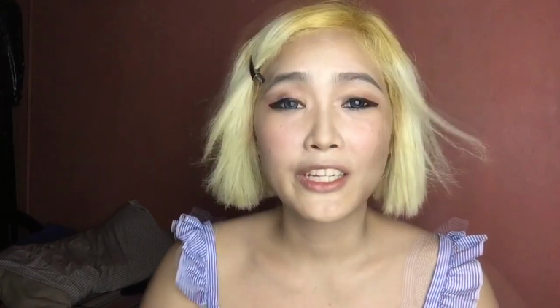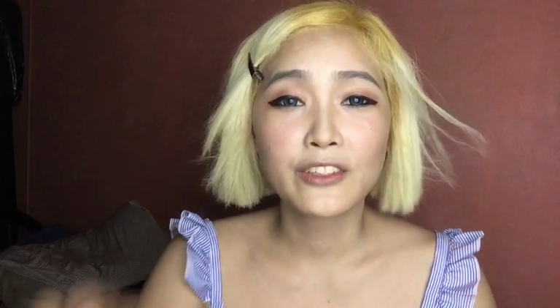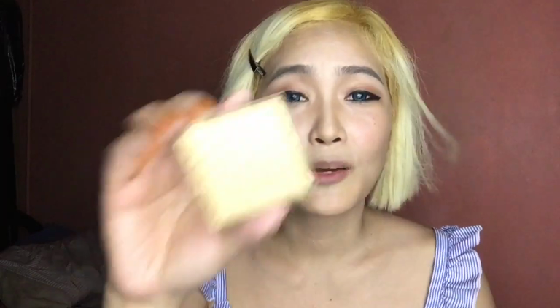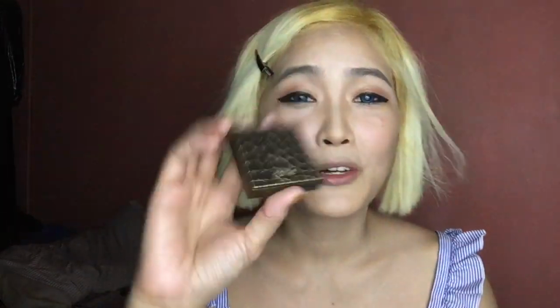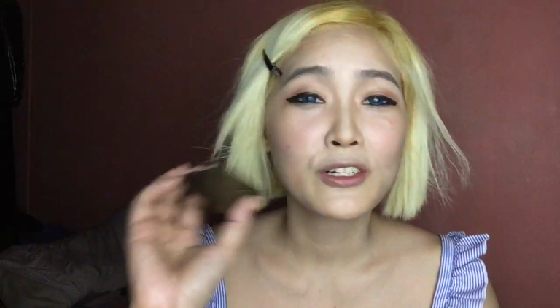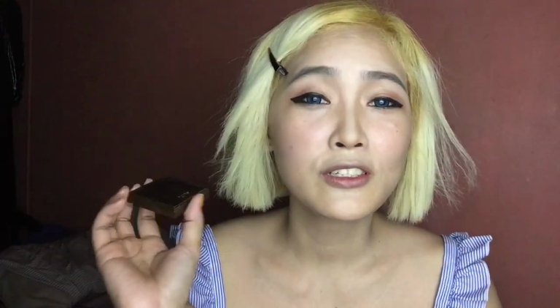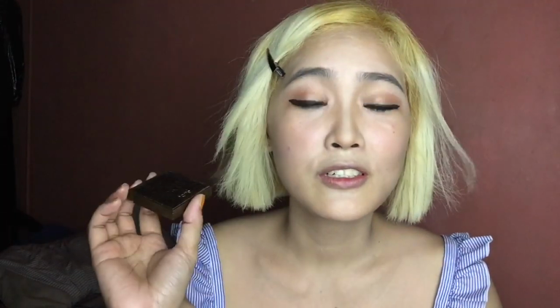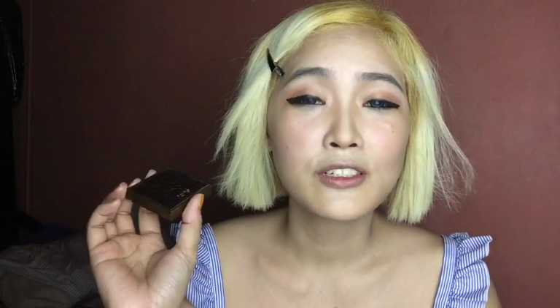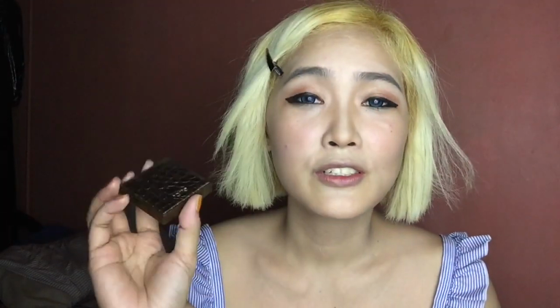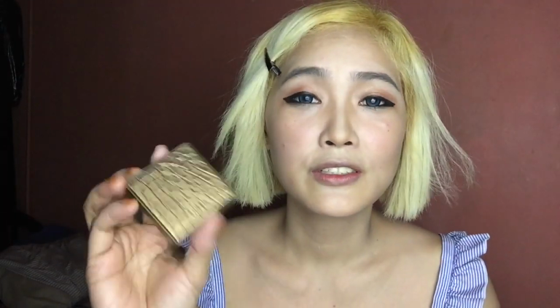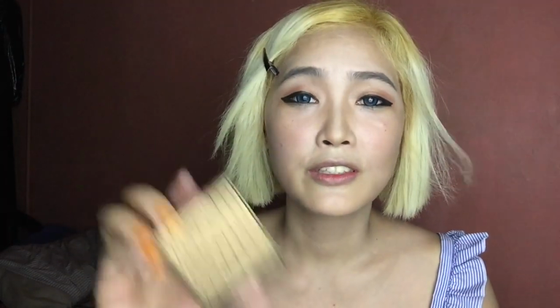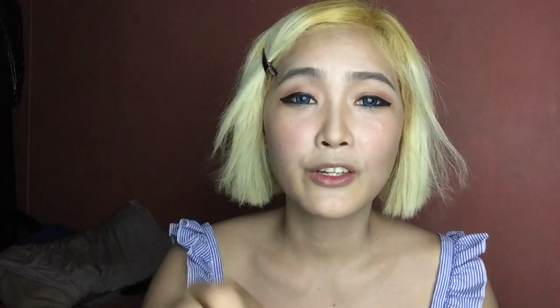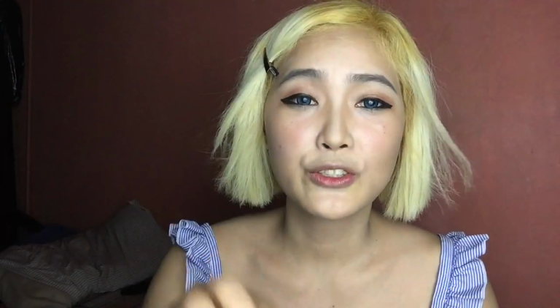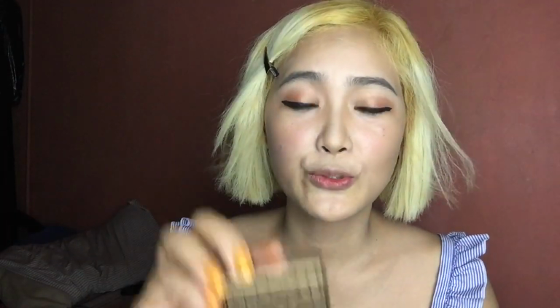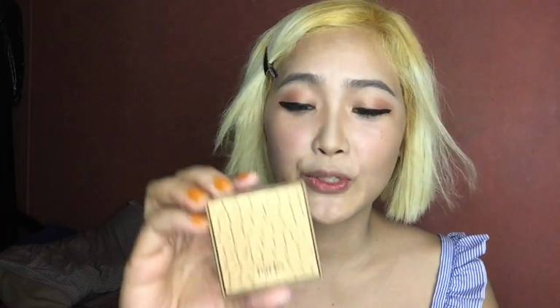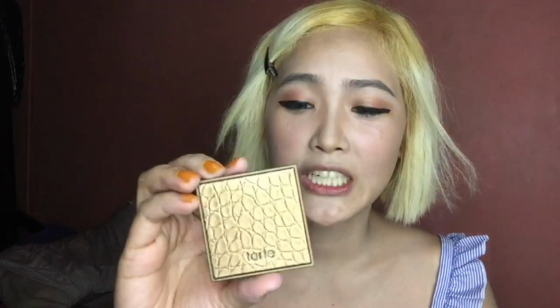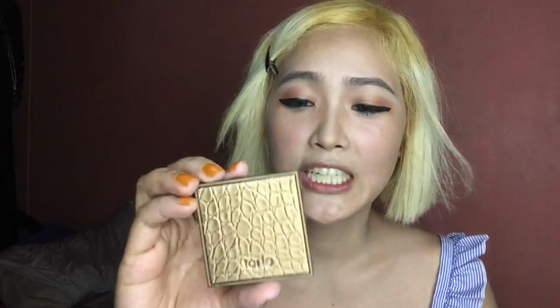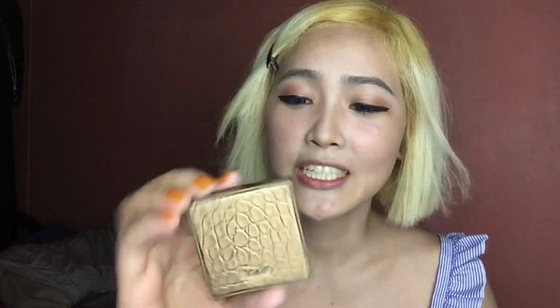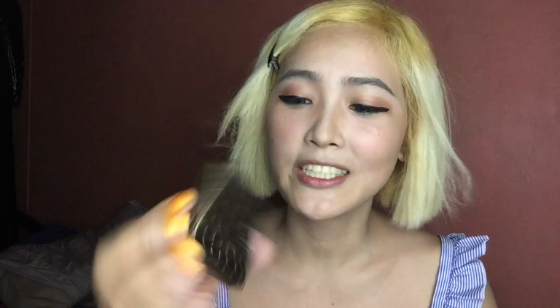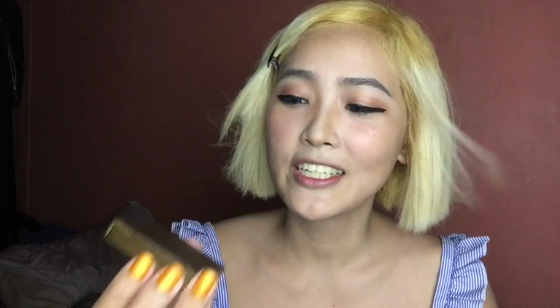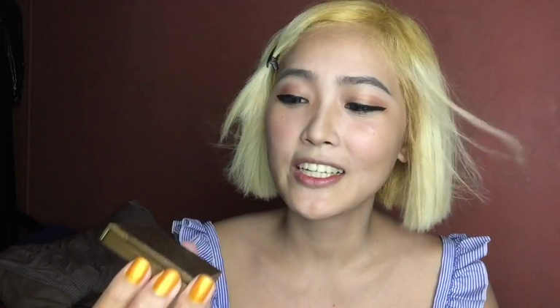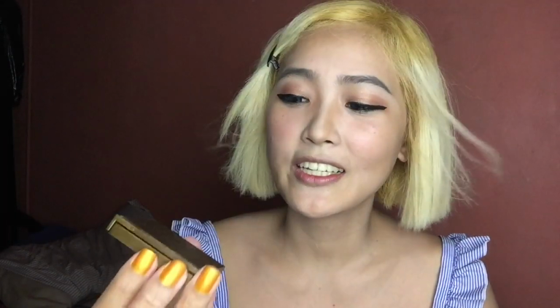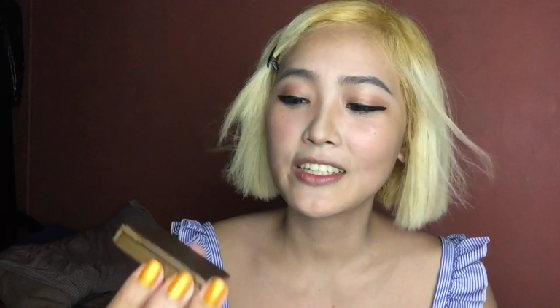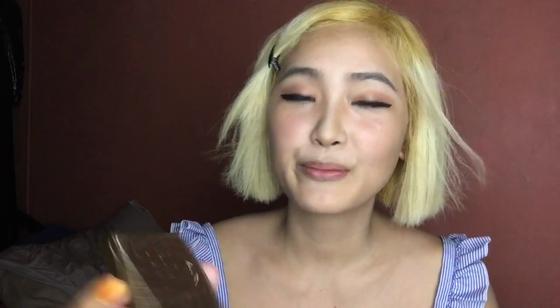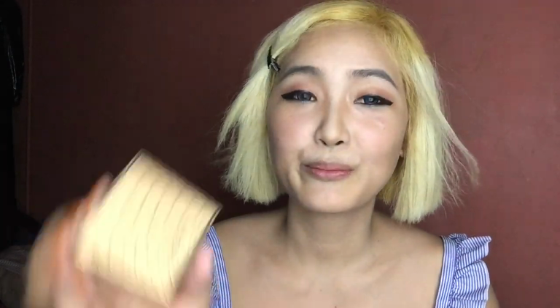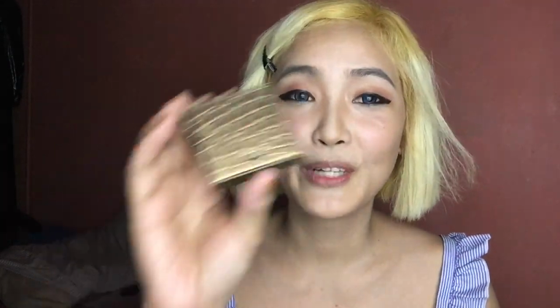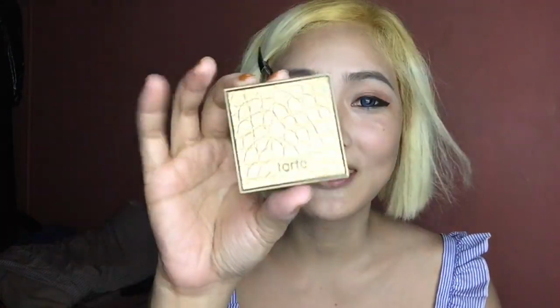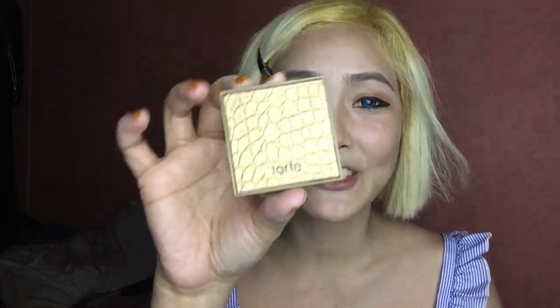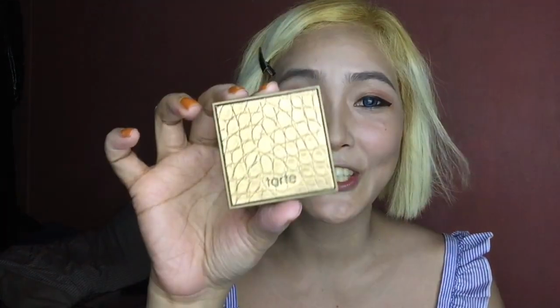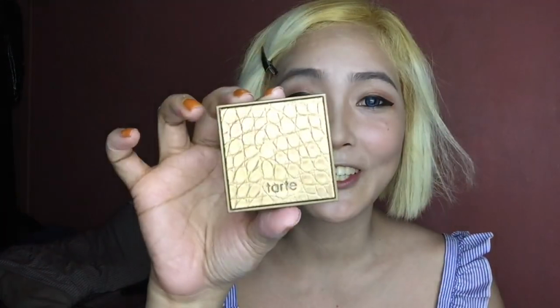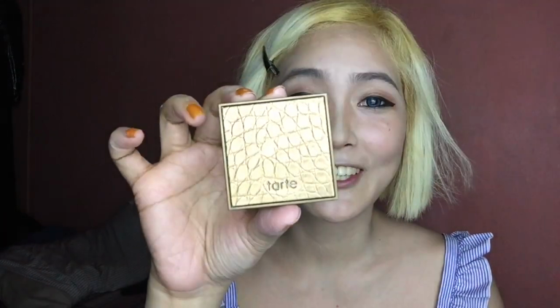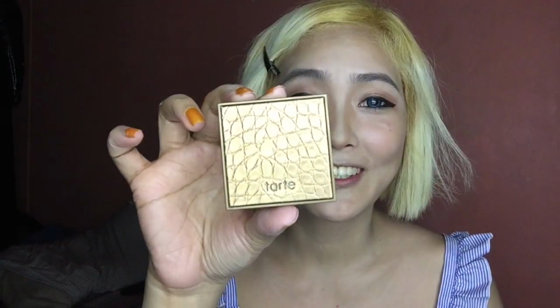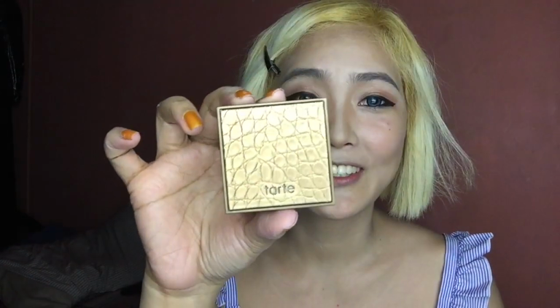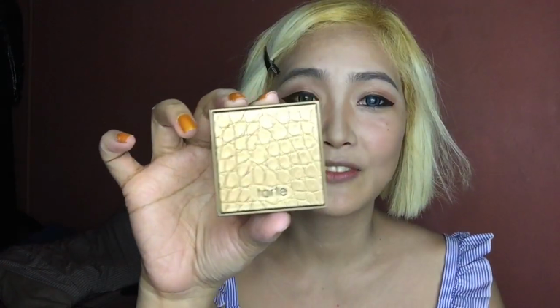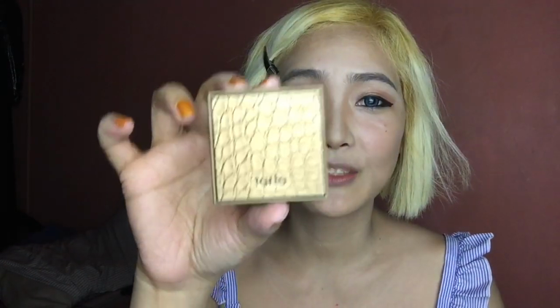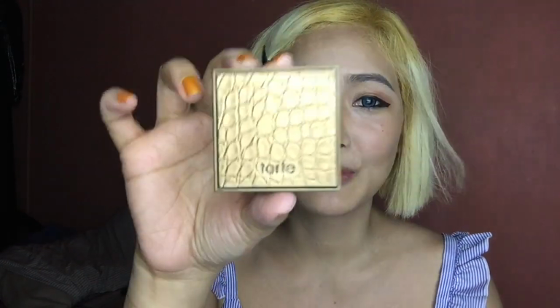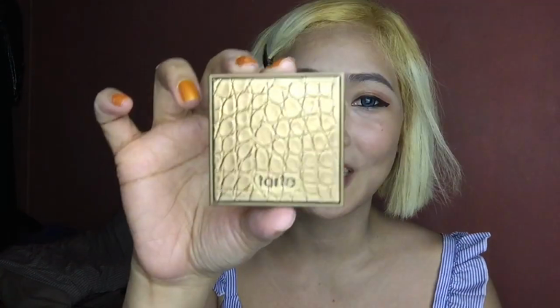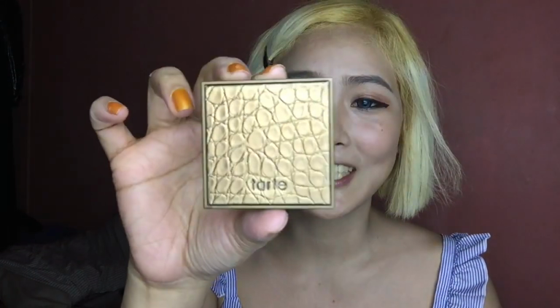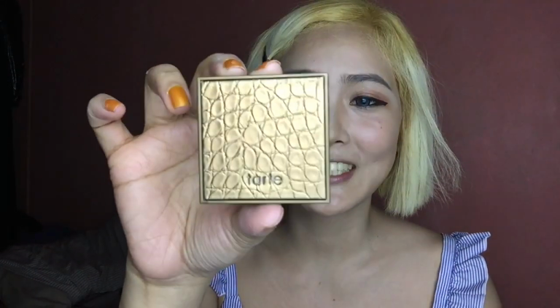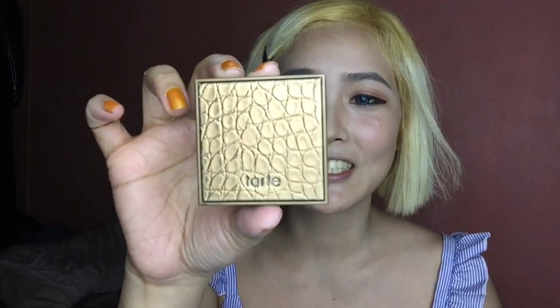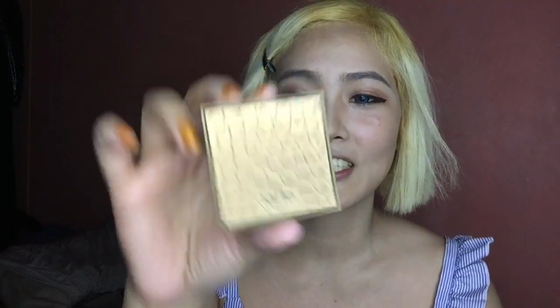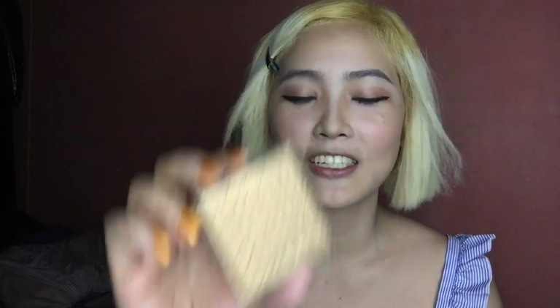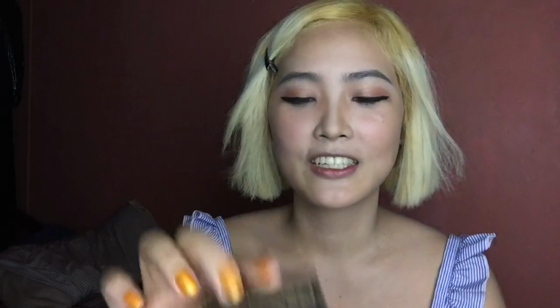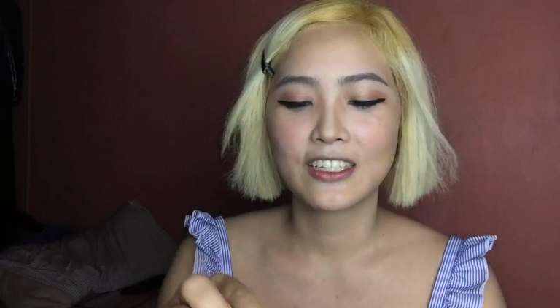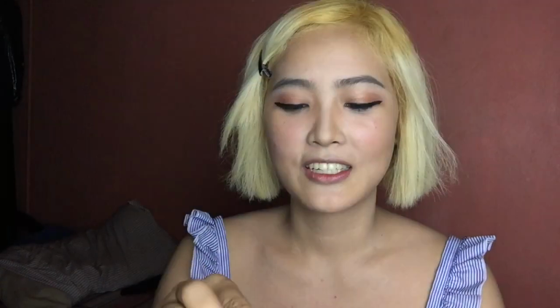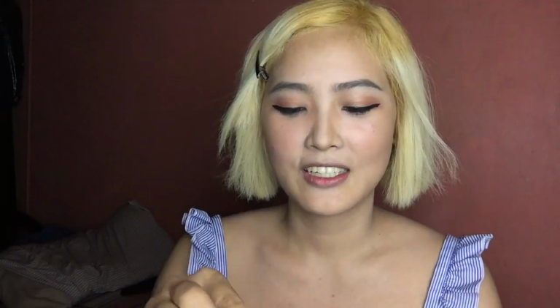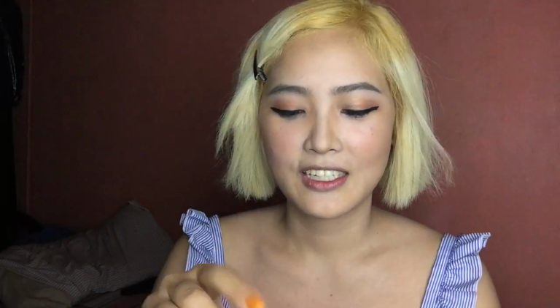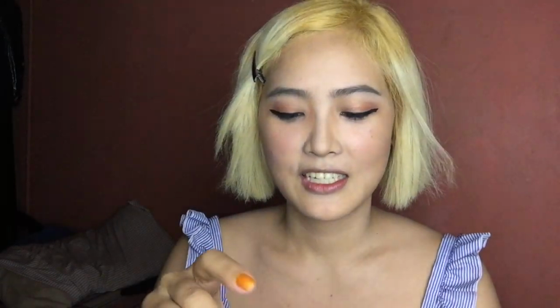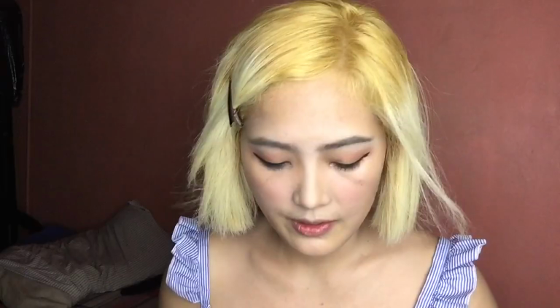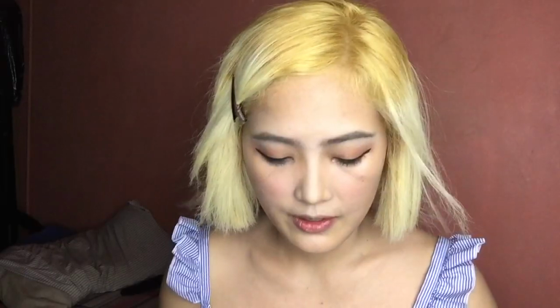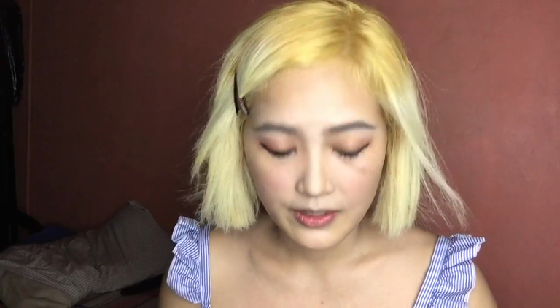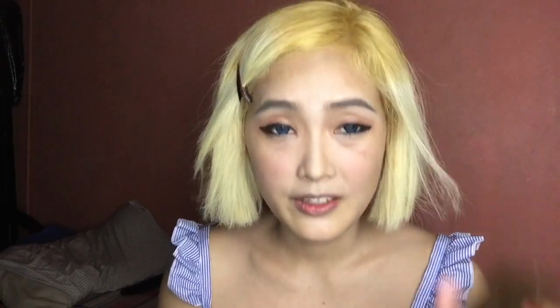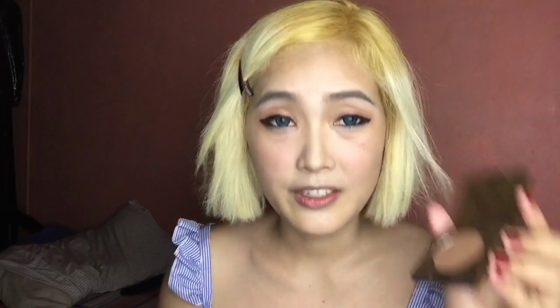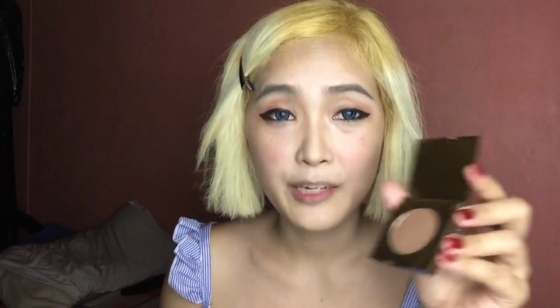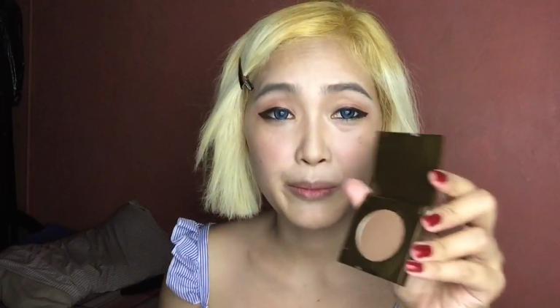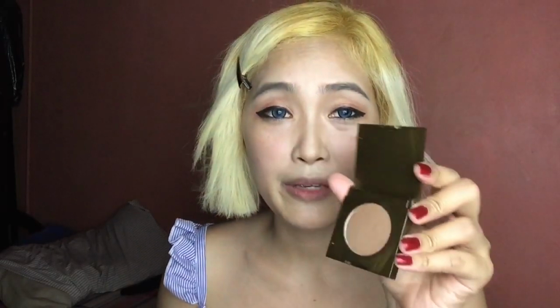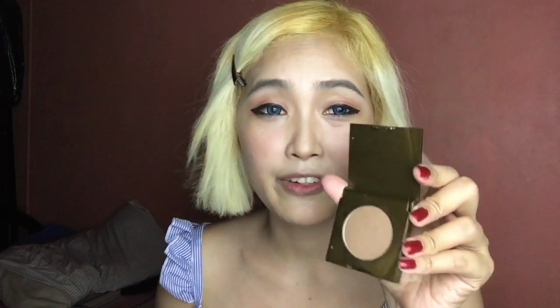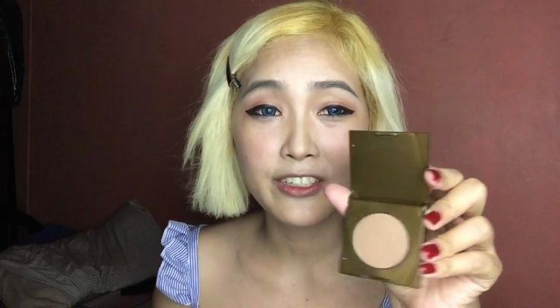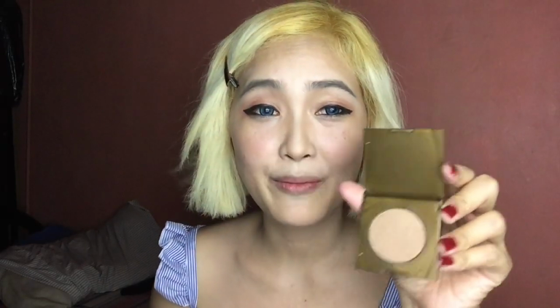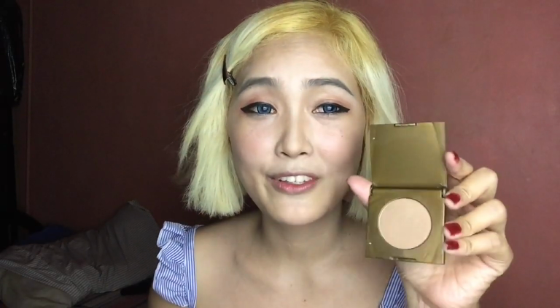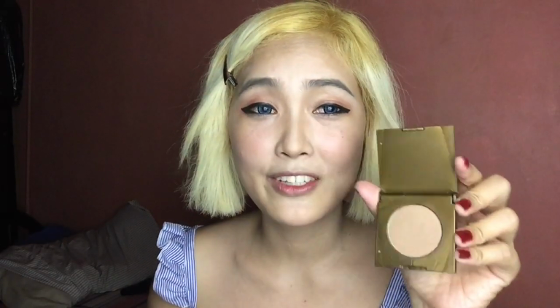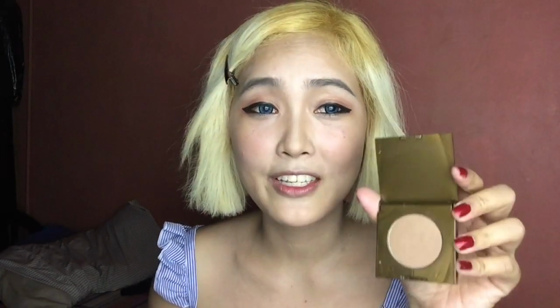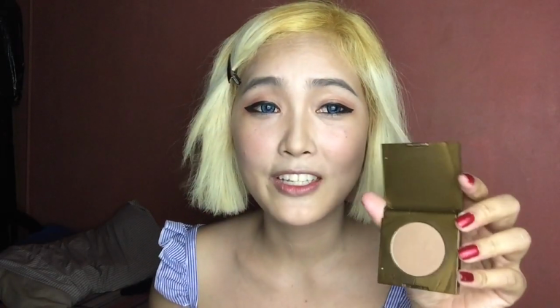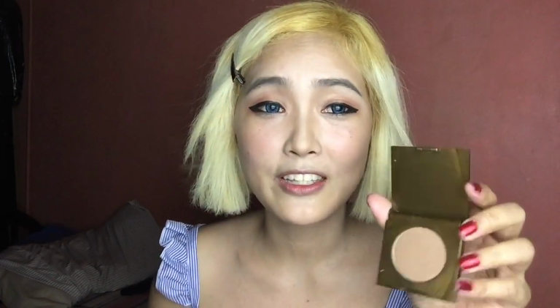Next, we're going to do the contouring bronzer from Dancing. It's going to be my first time using it.